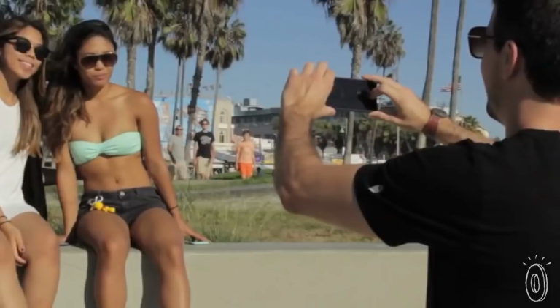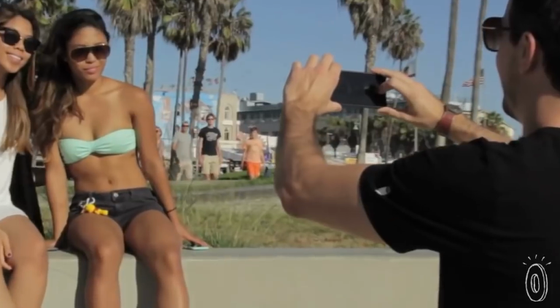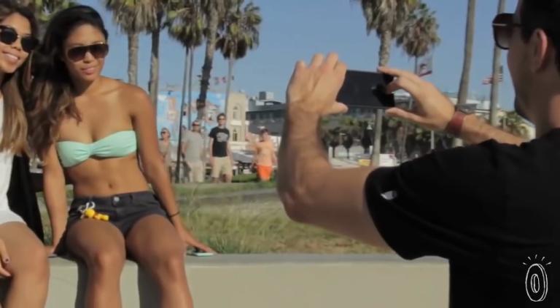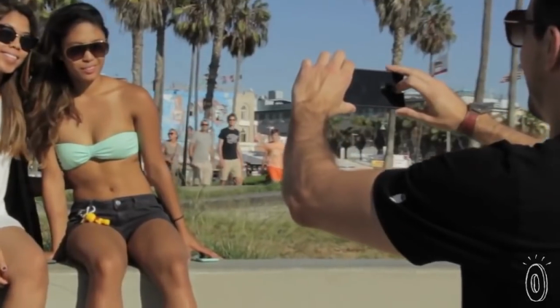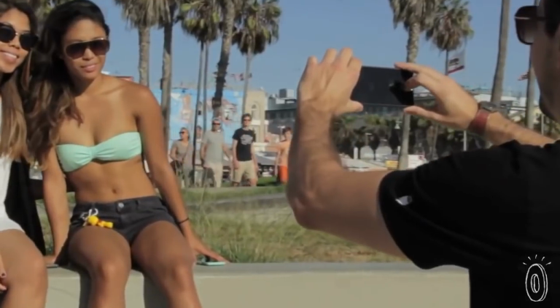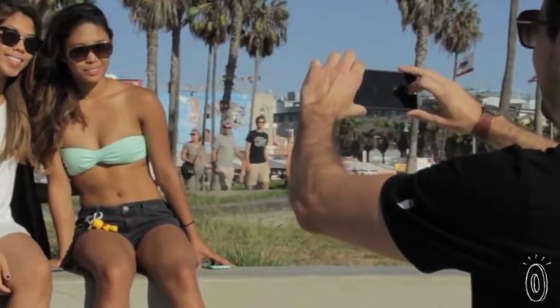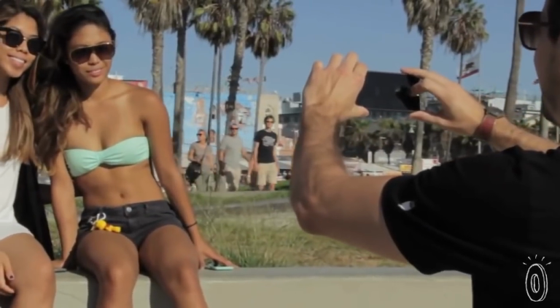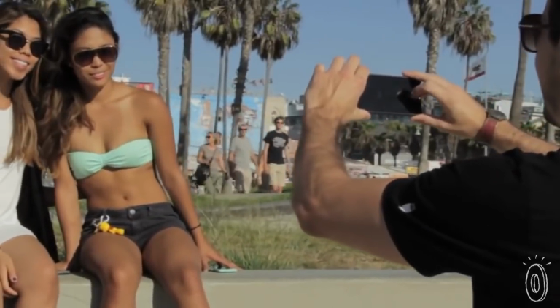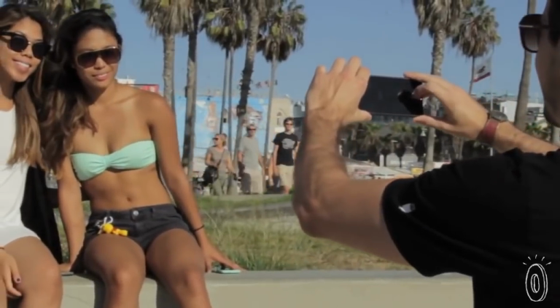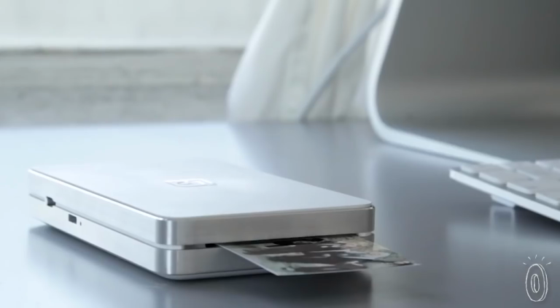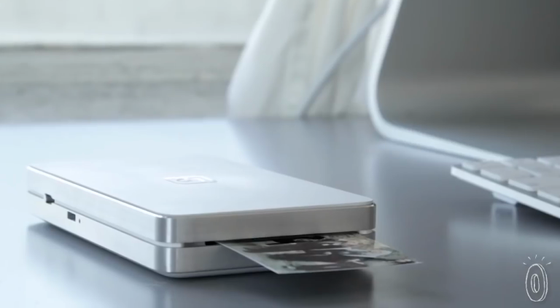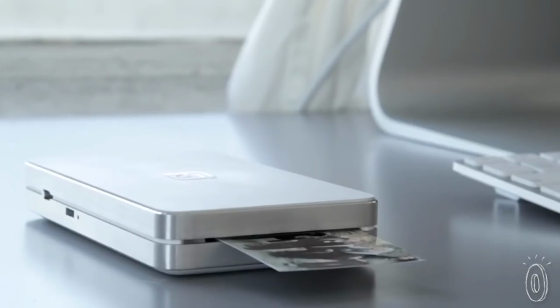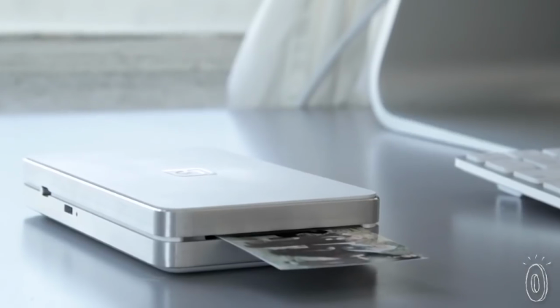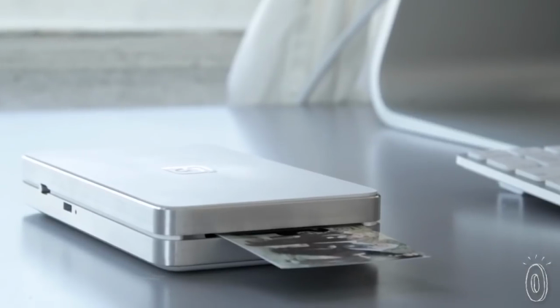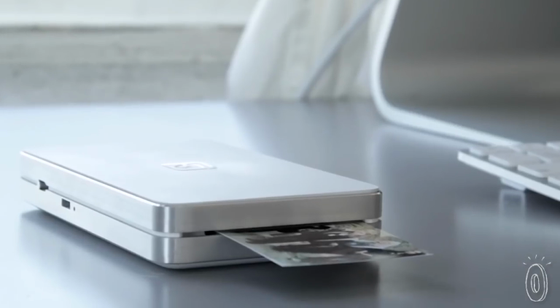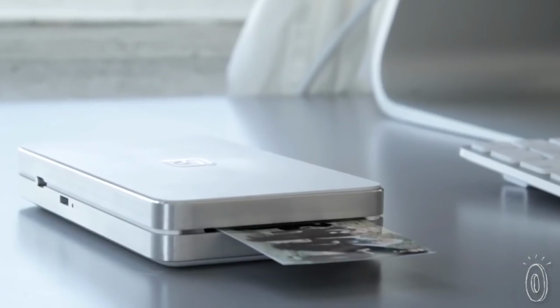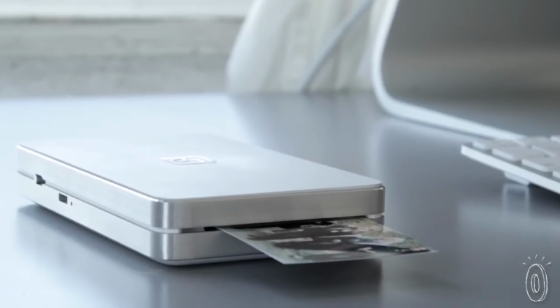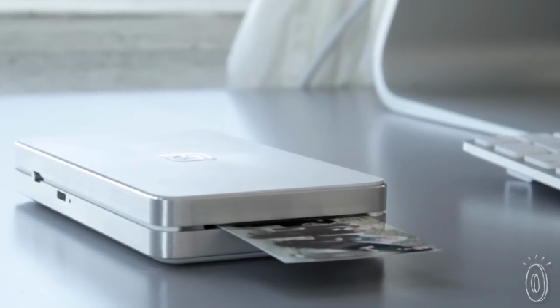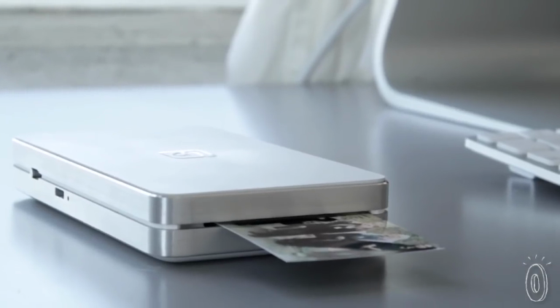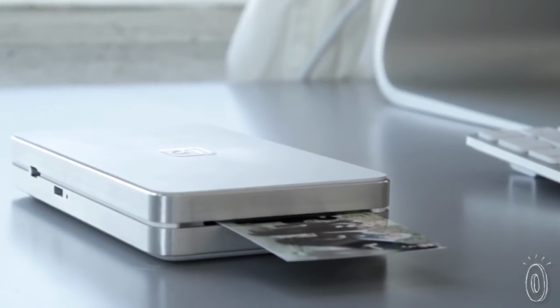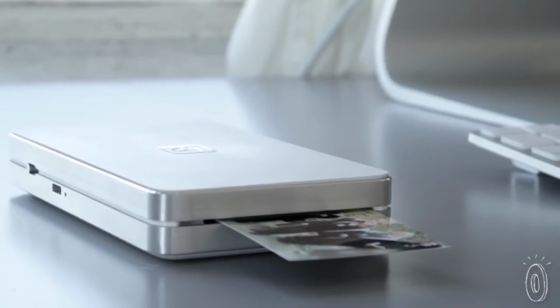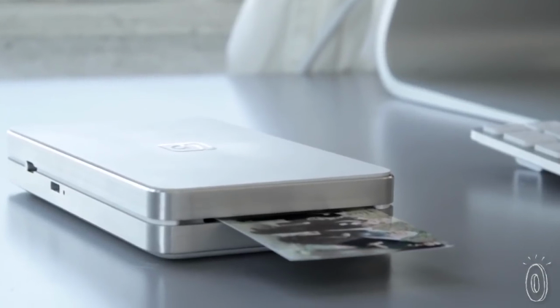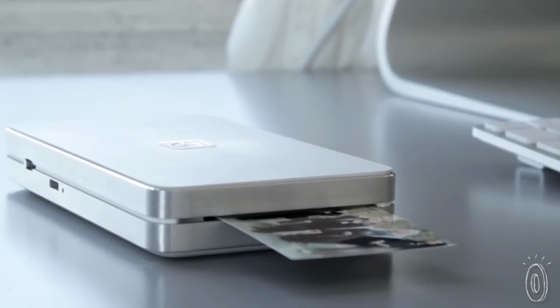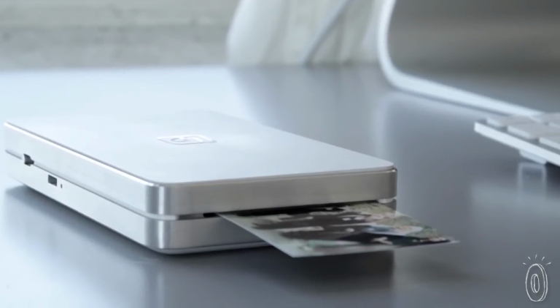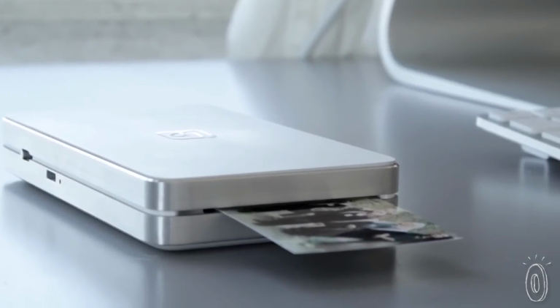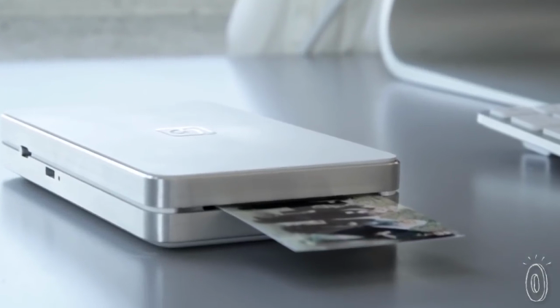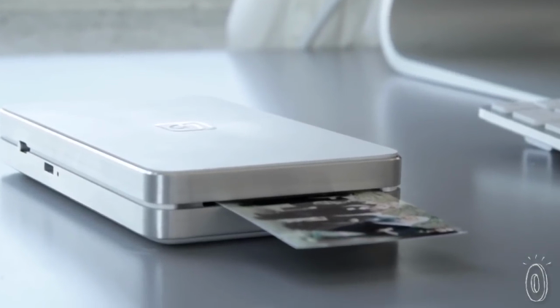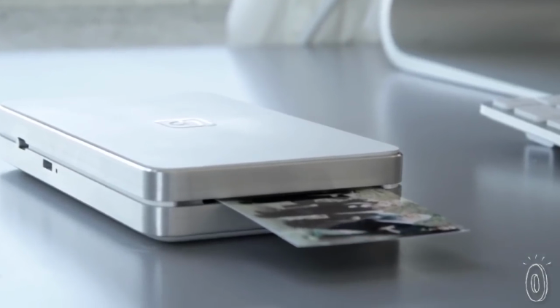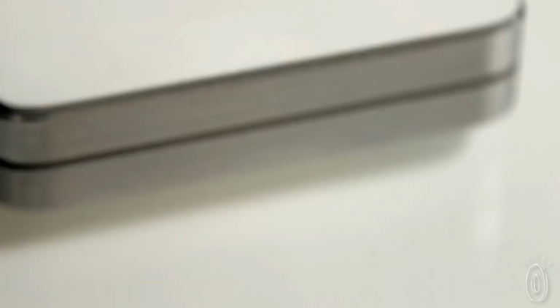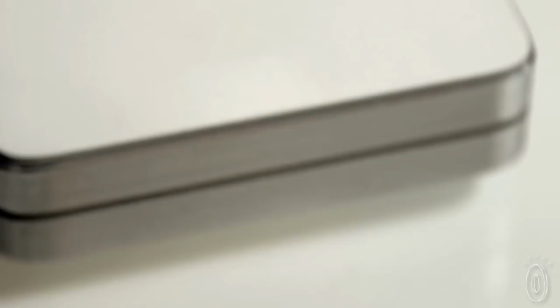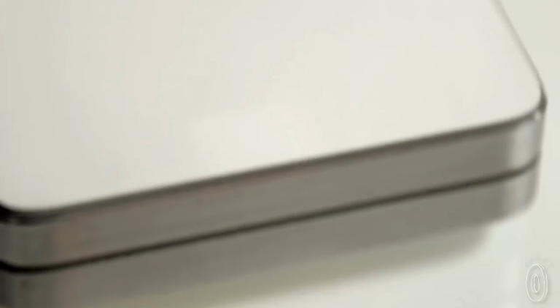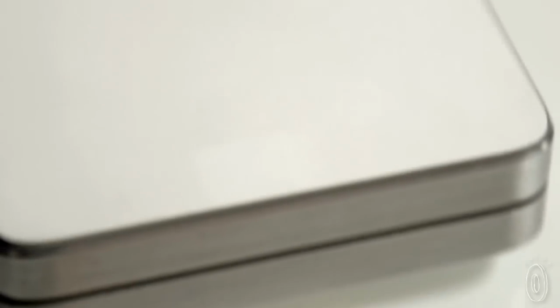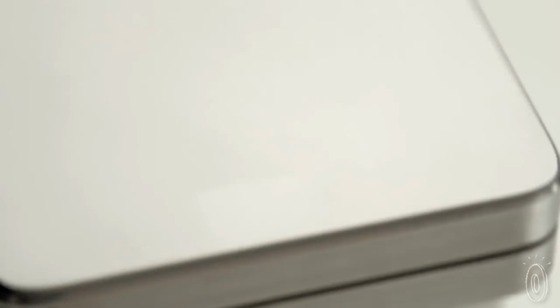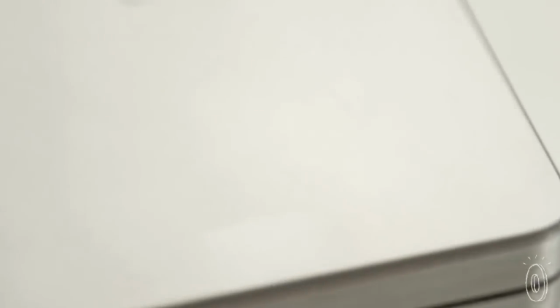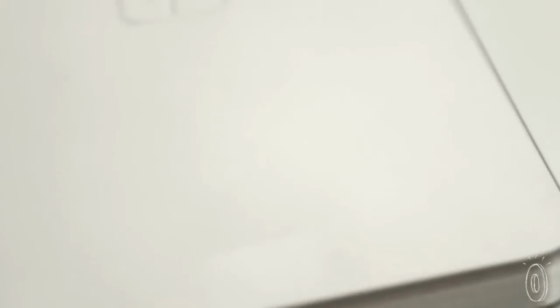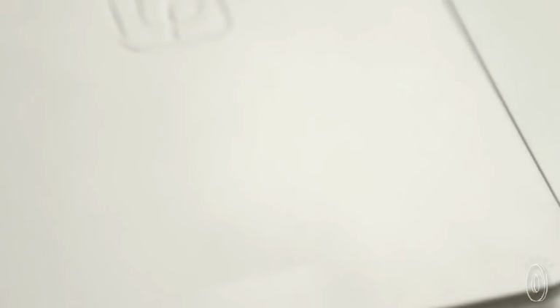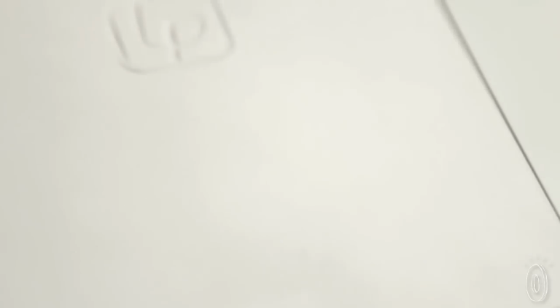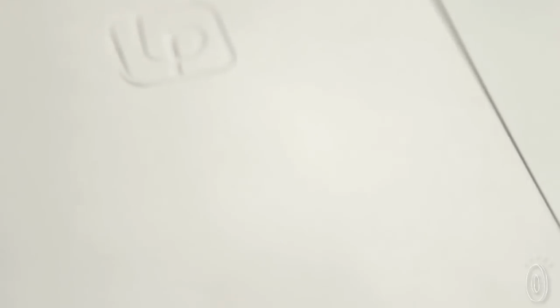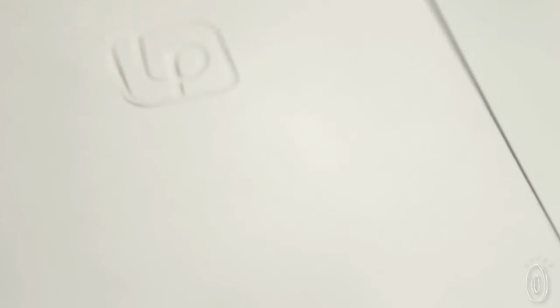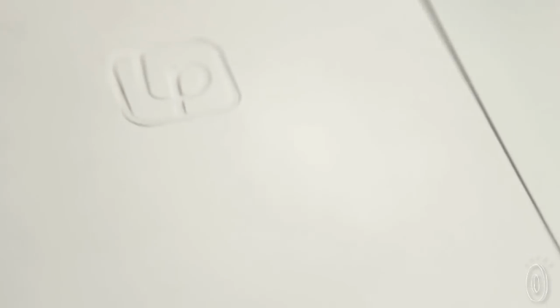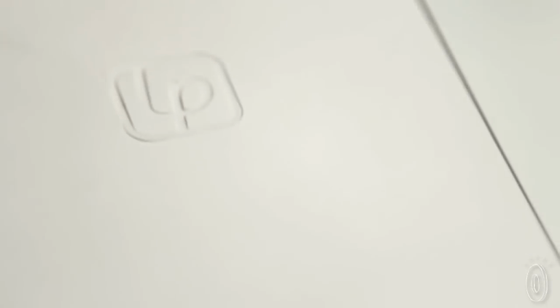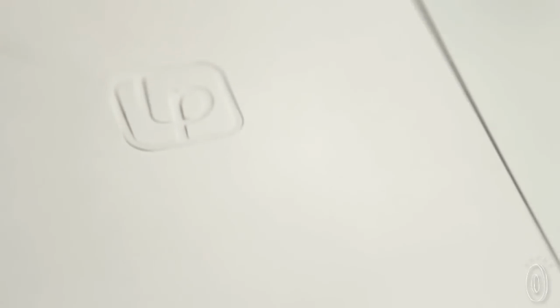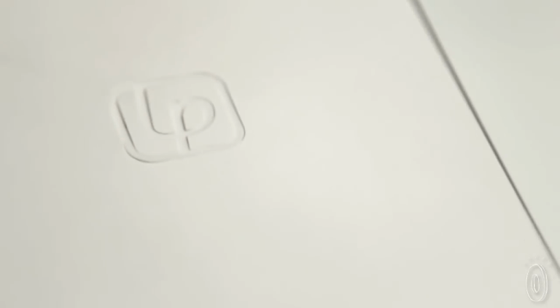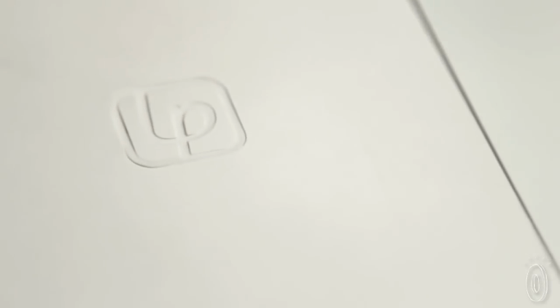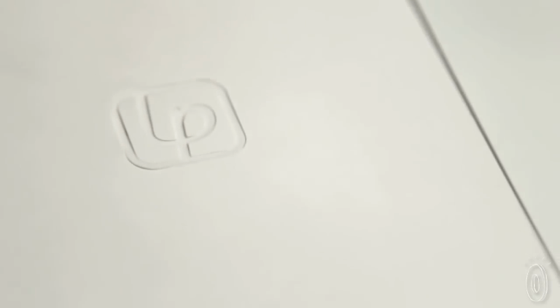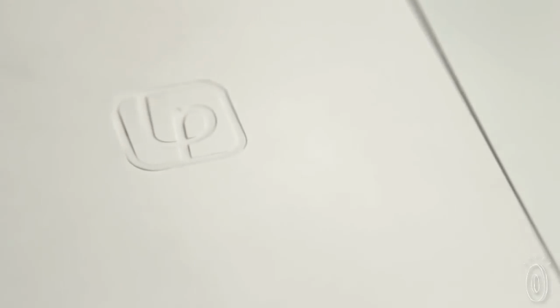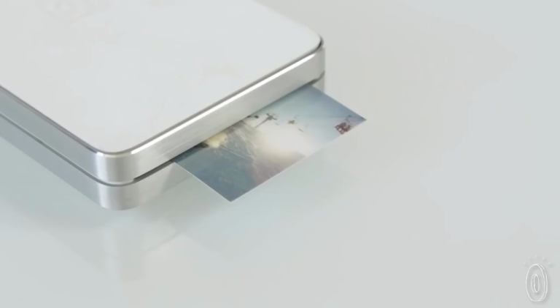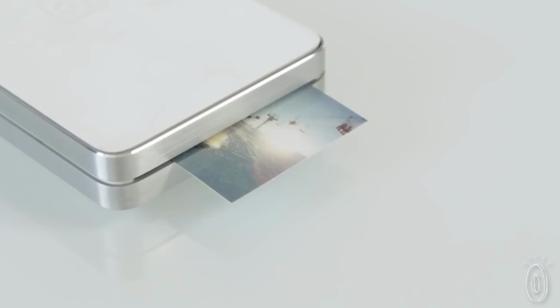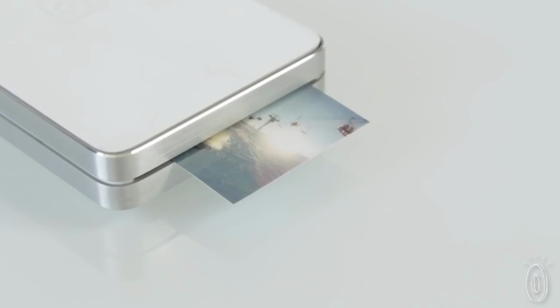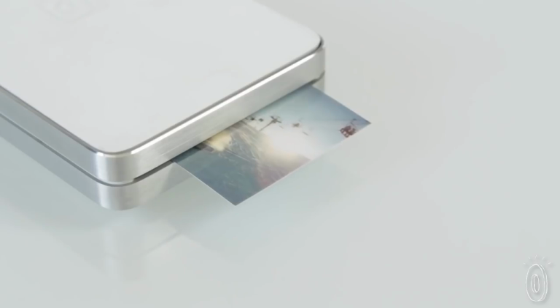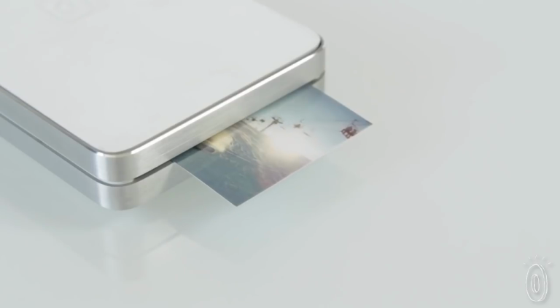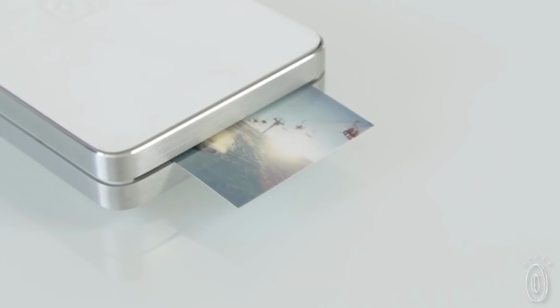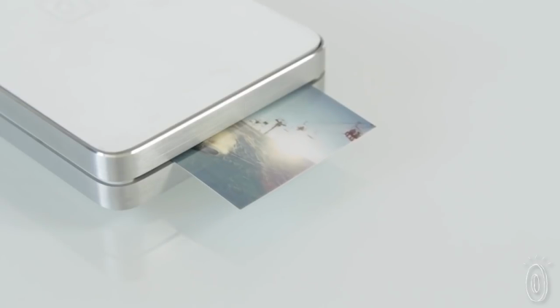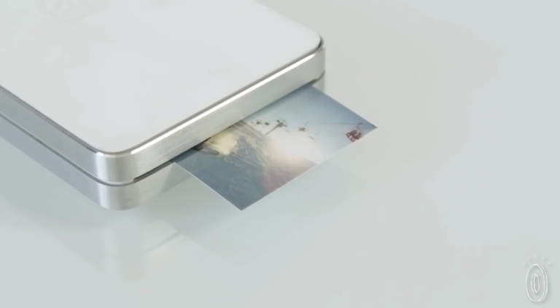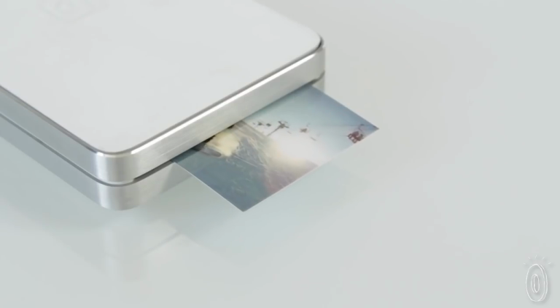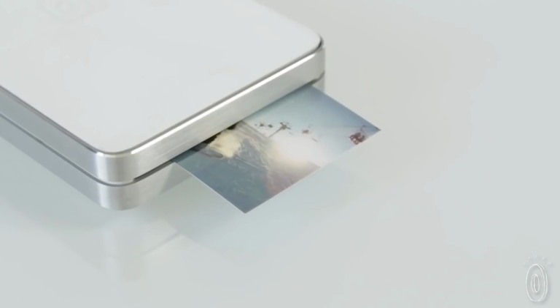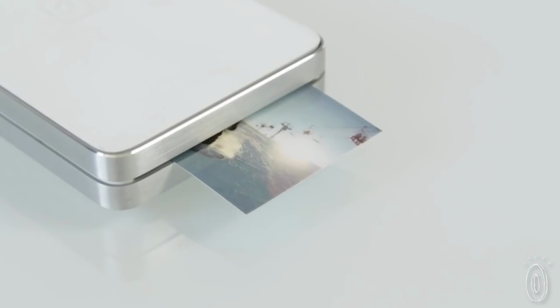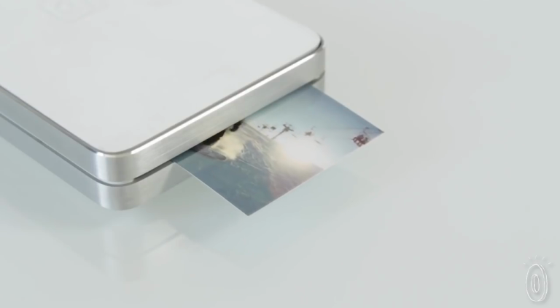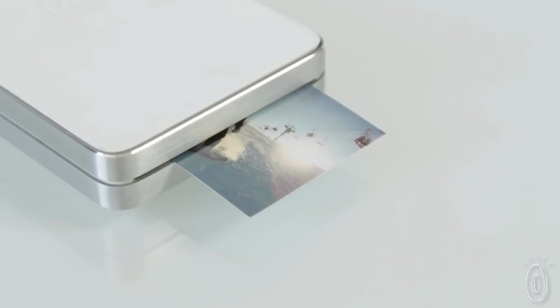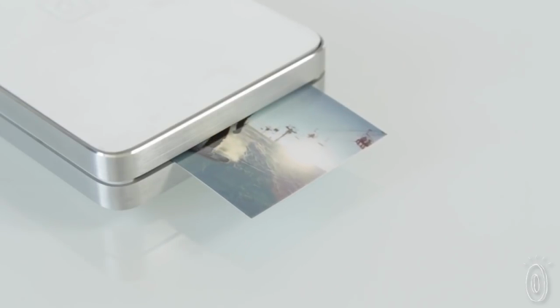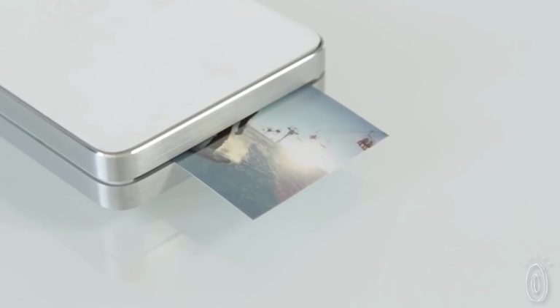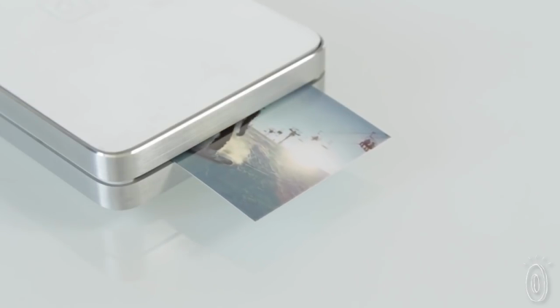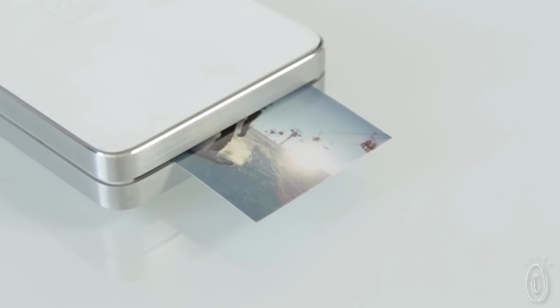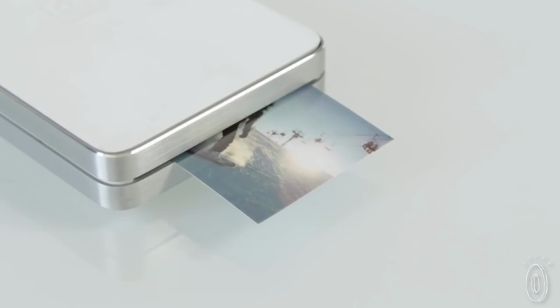Snap a pic and then countdown as it almost instantly turns into a glossy high-res picture you can keep forever.